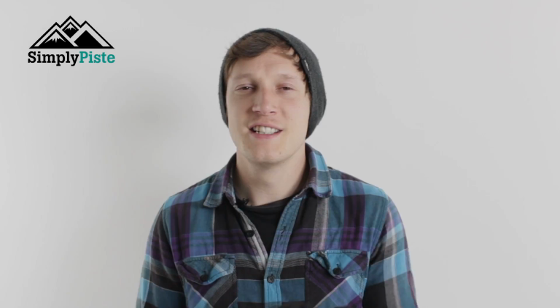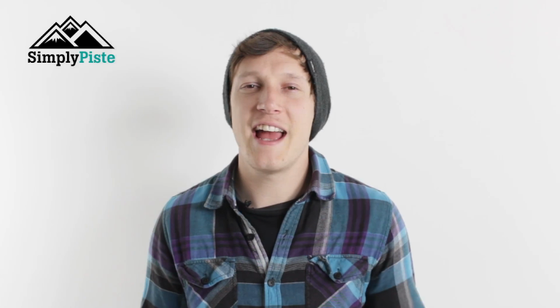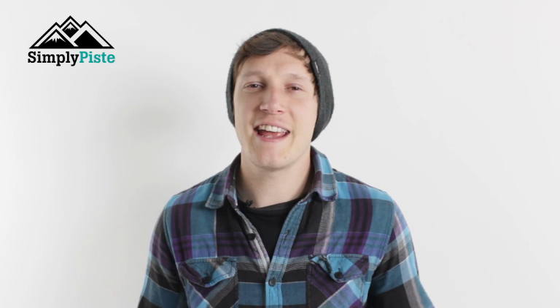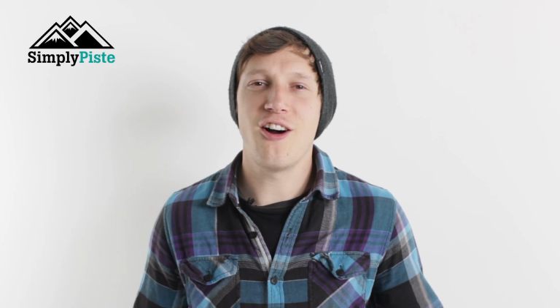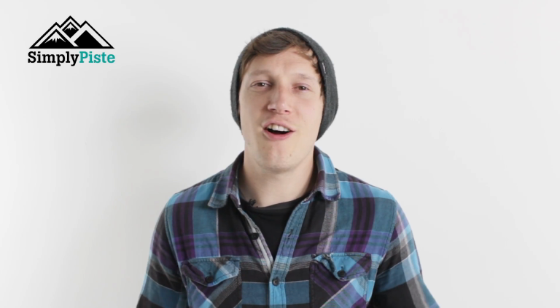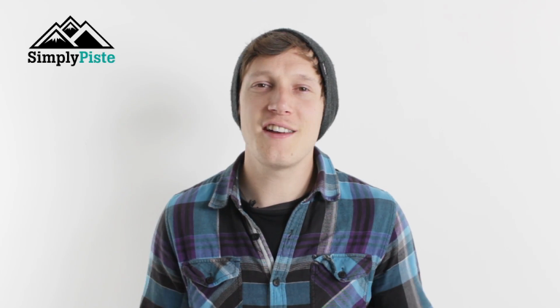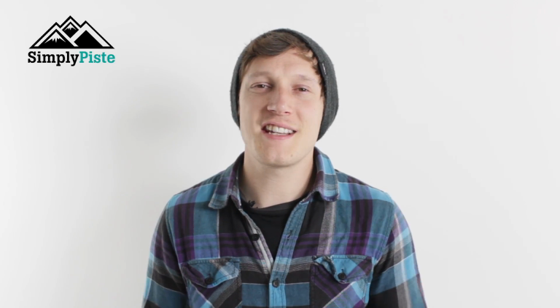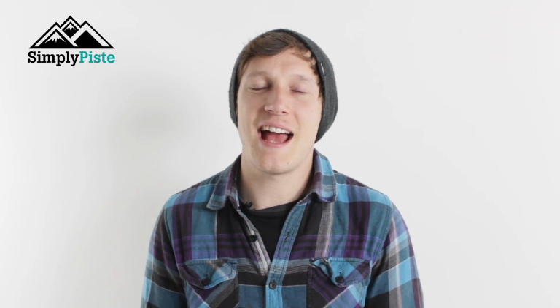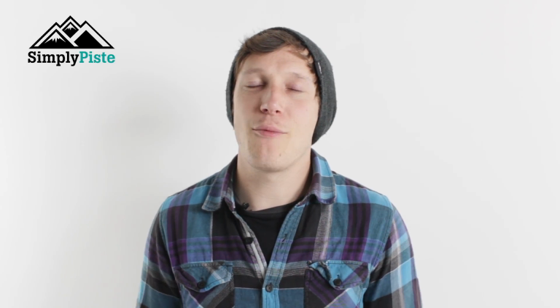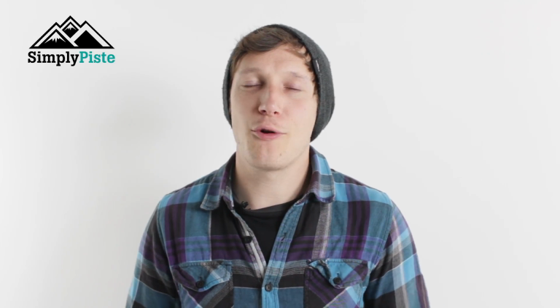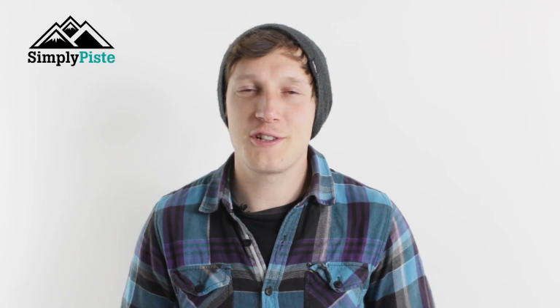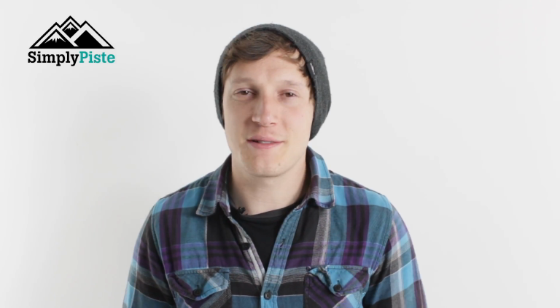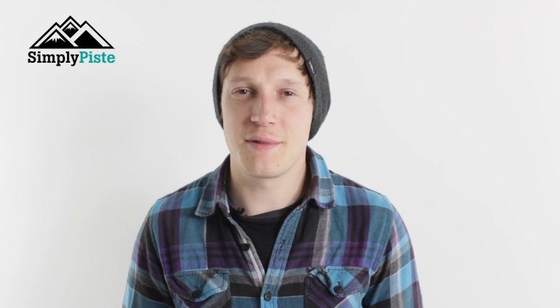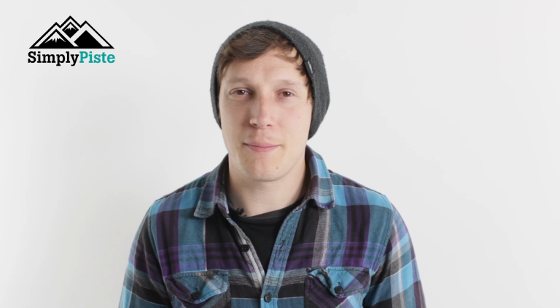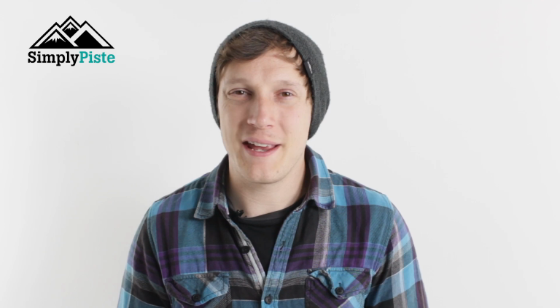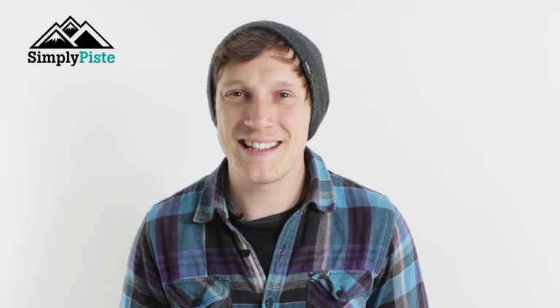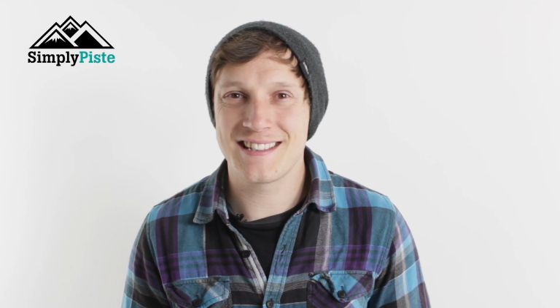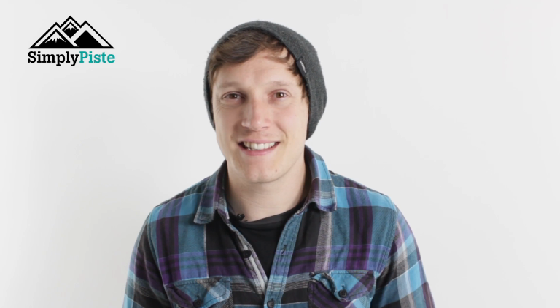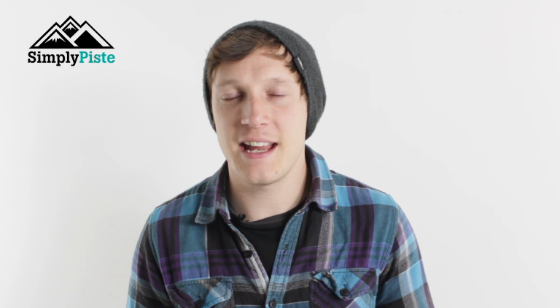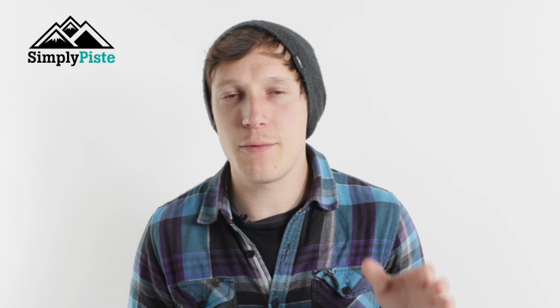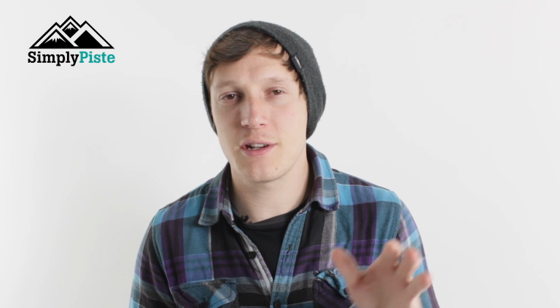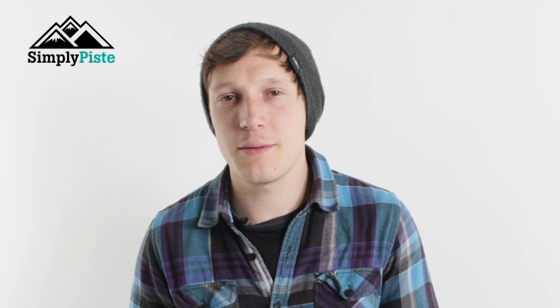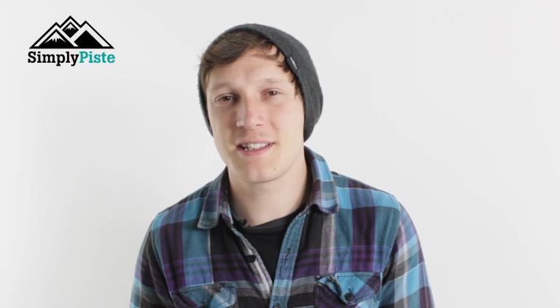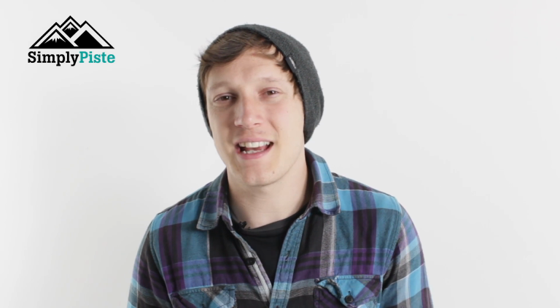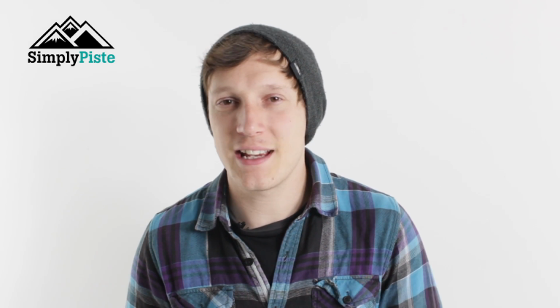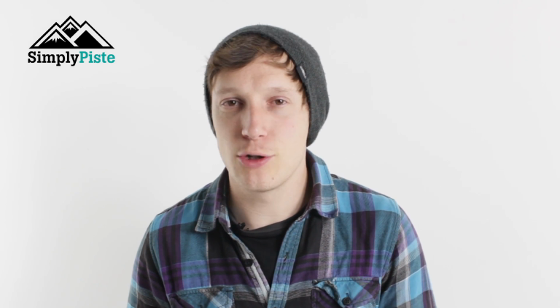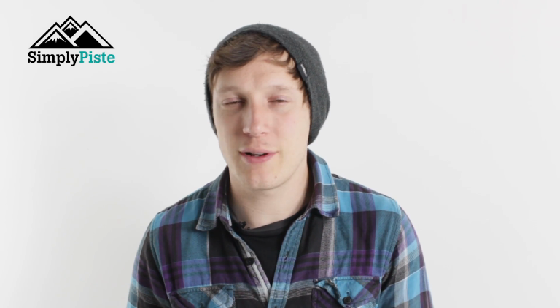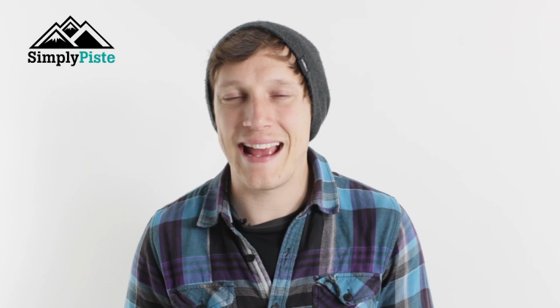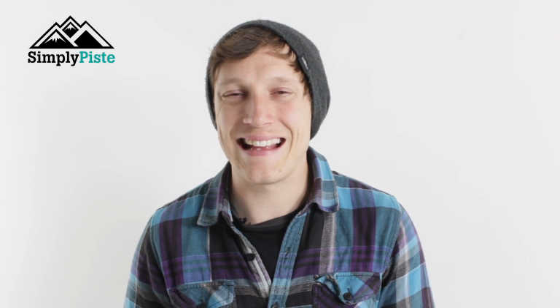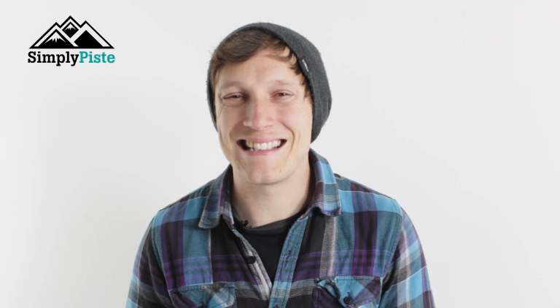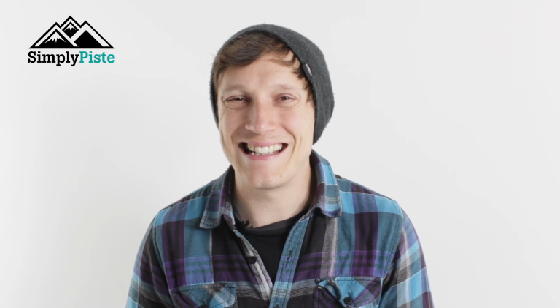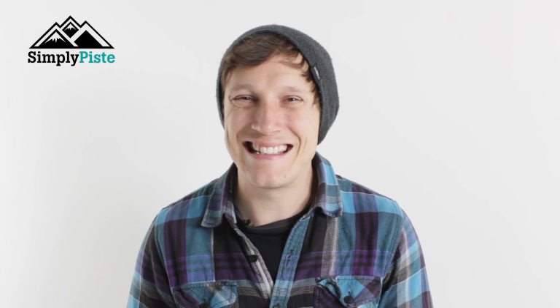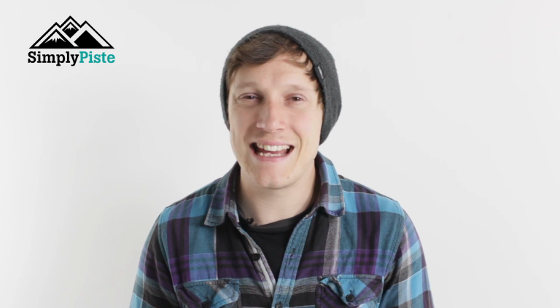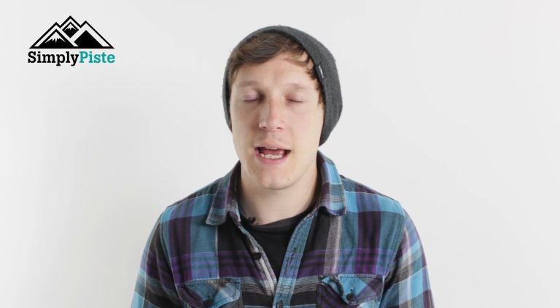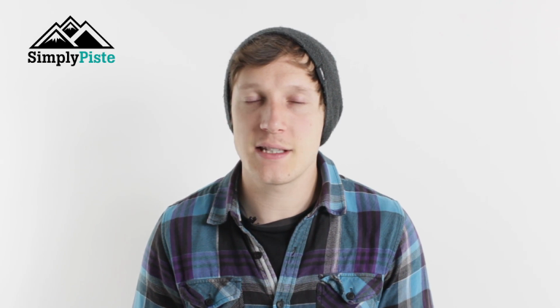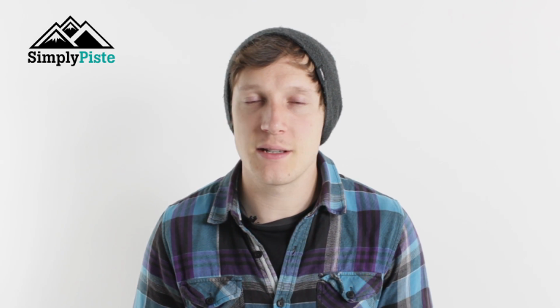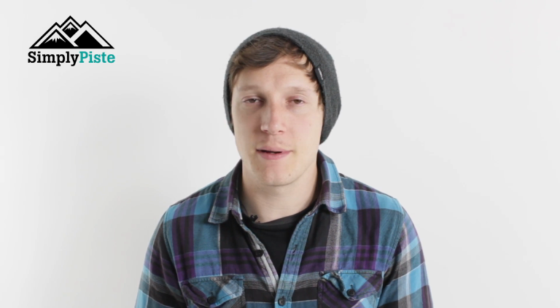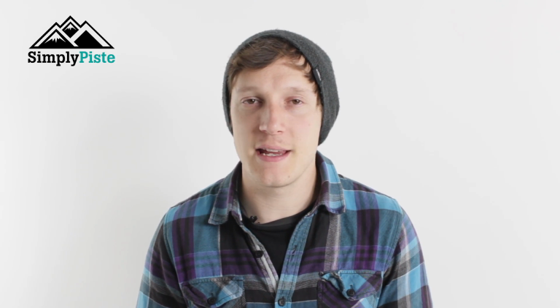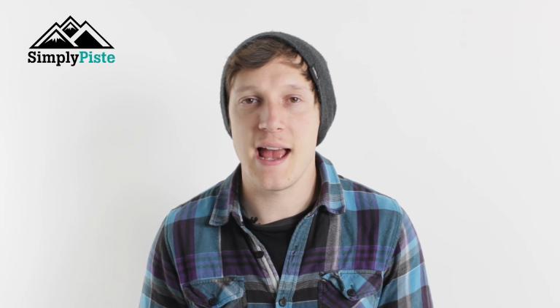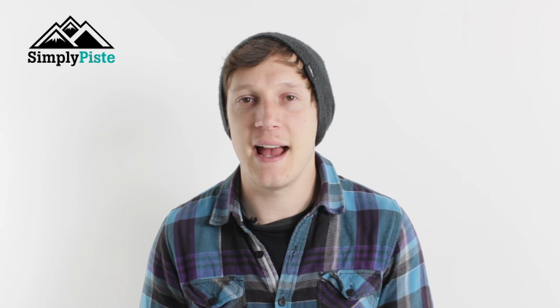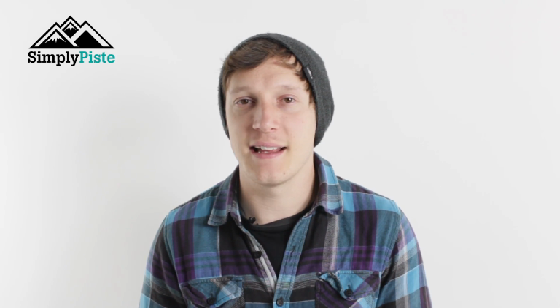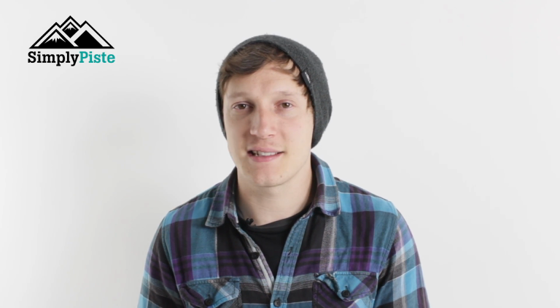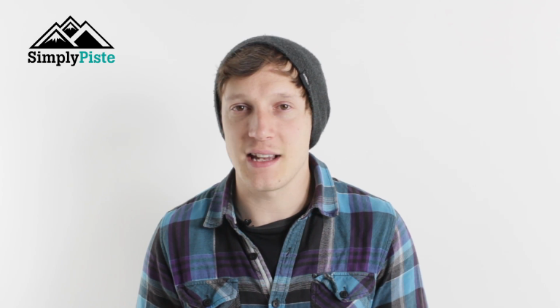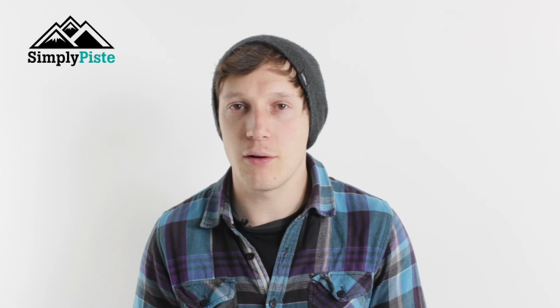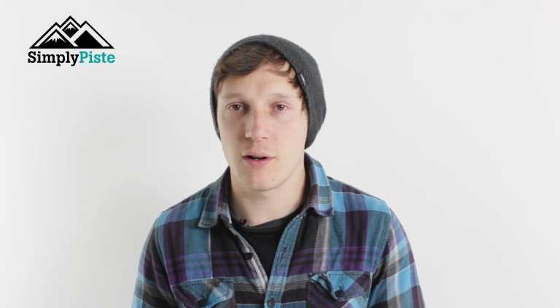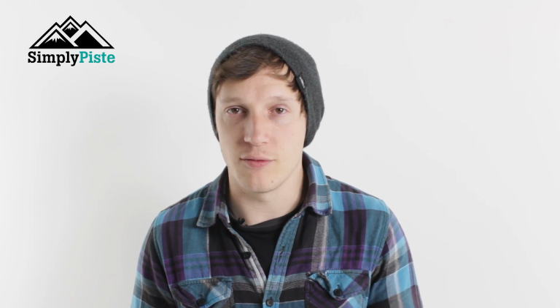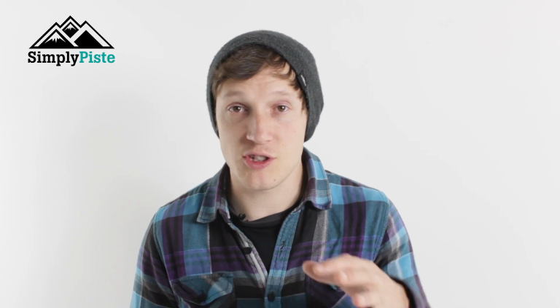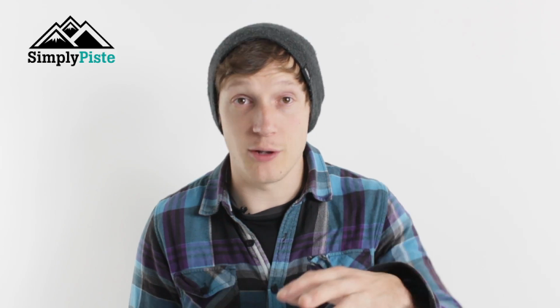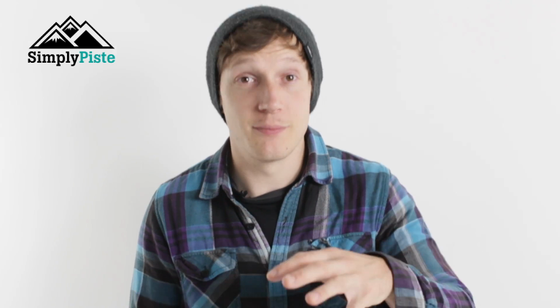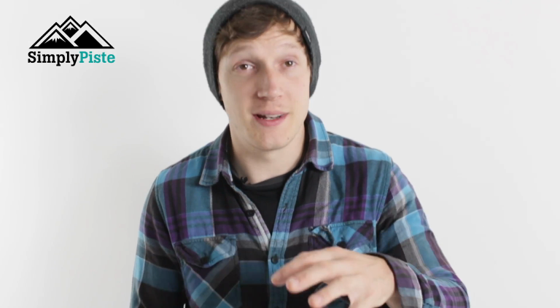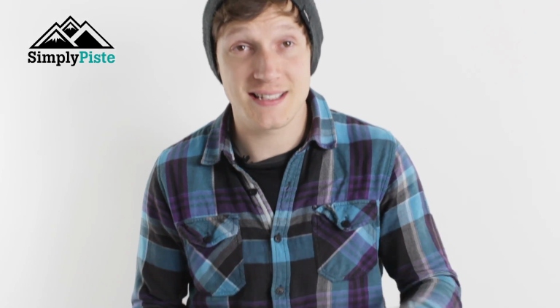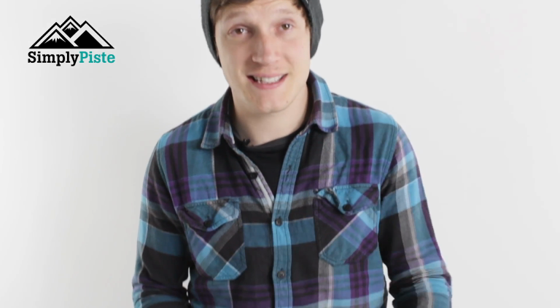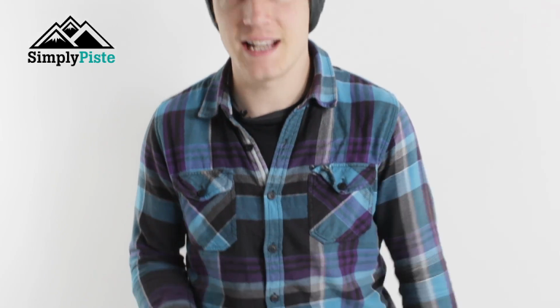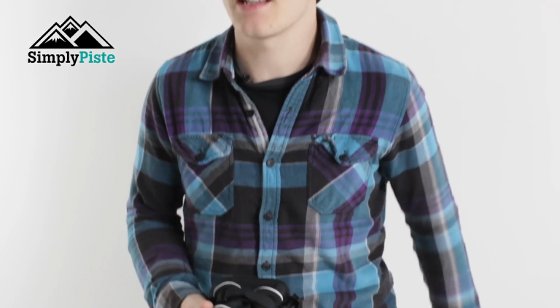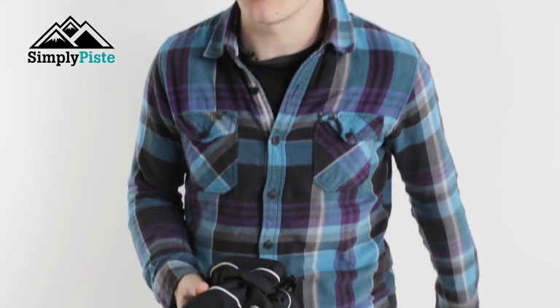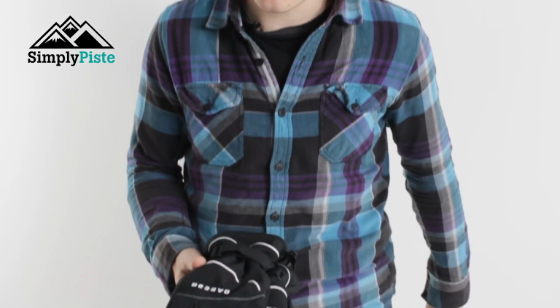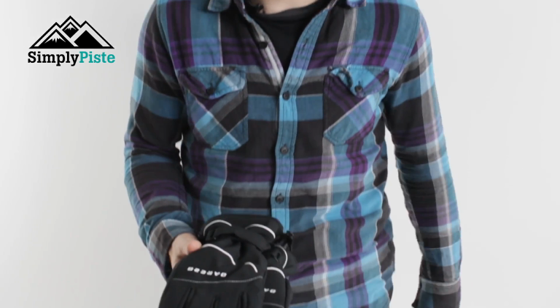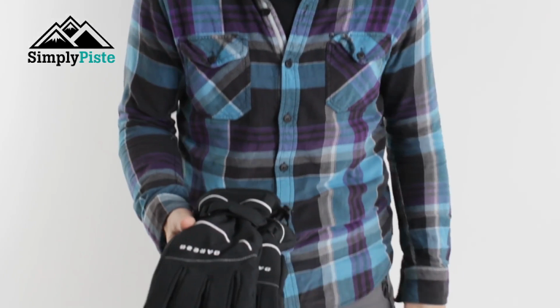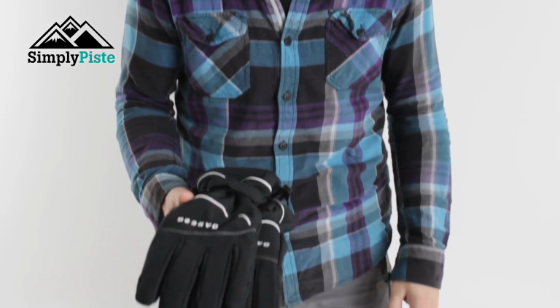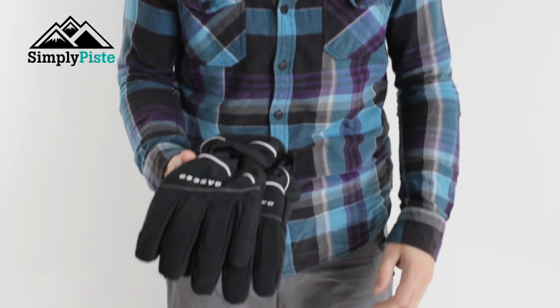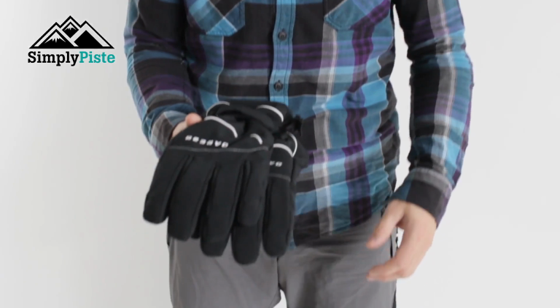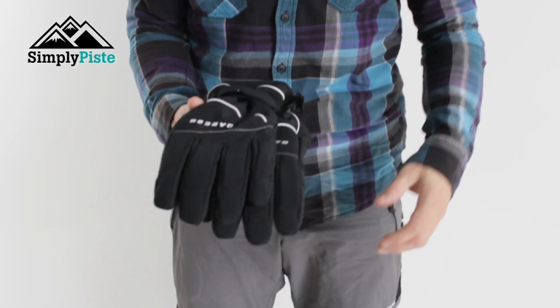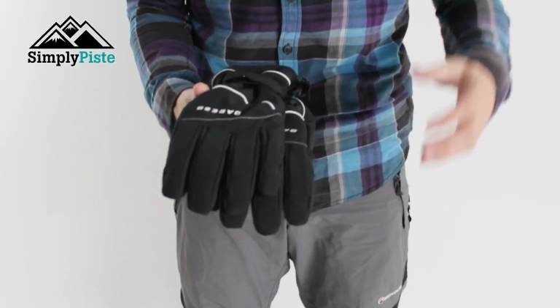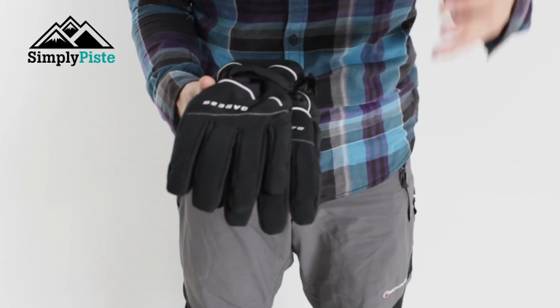Hey guys, and welcome to Simply Piste. Today we're going to be taking a look at the Dare2B Hands Down Glove. So let's take a closer look.